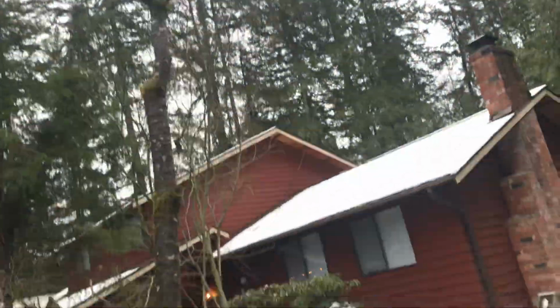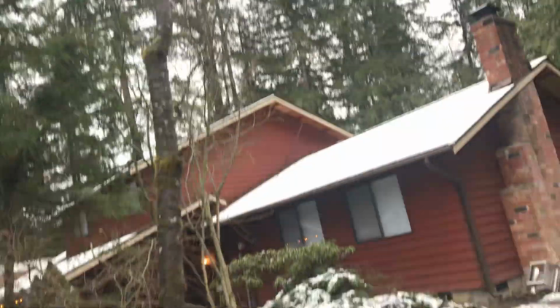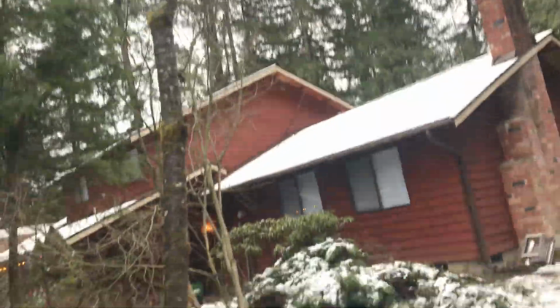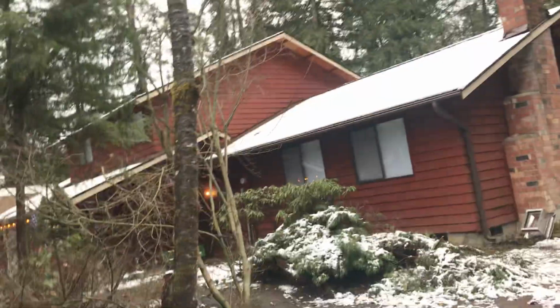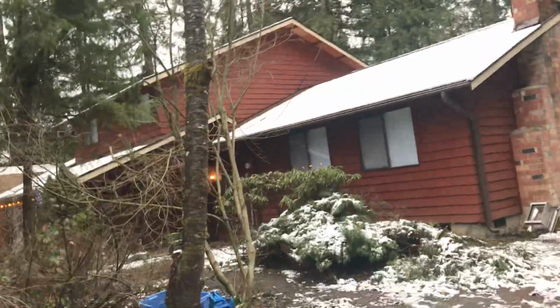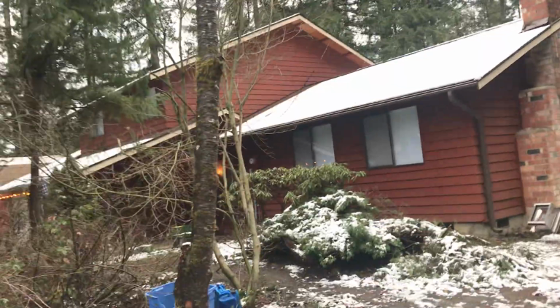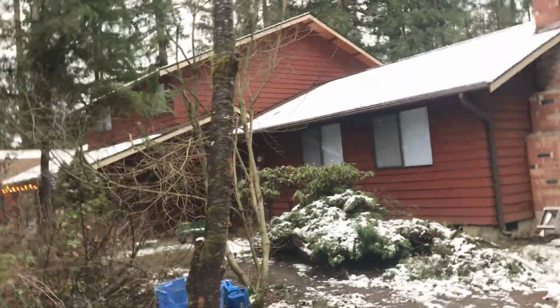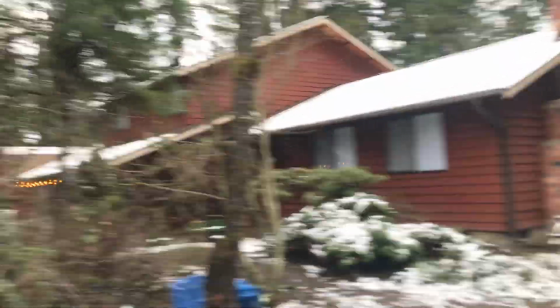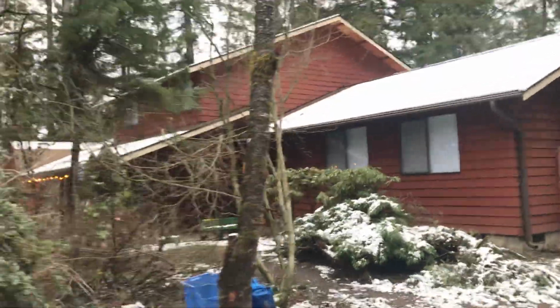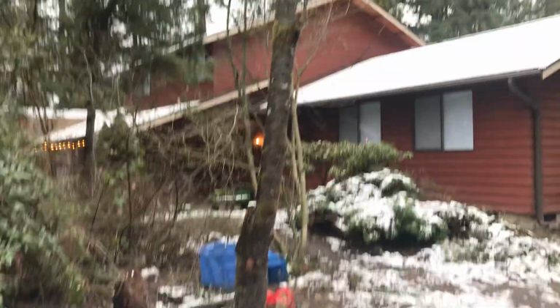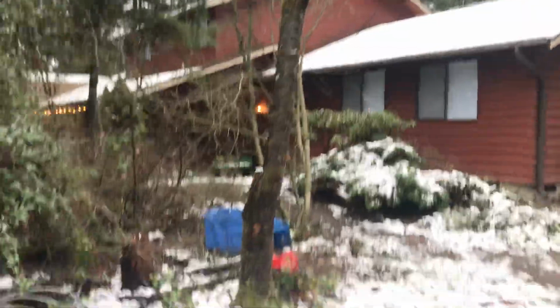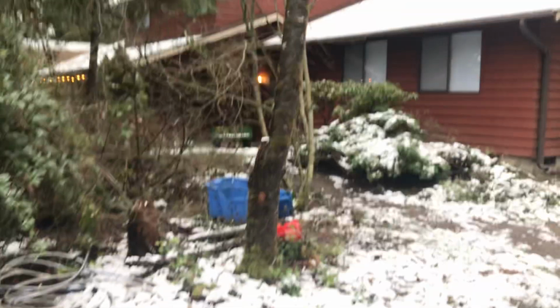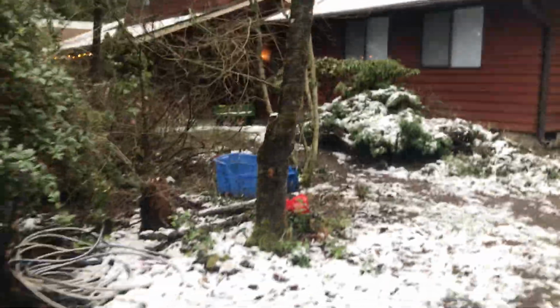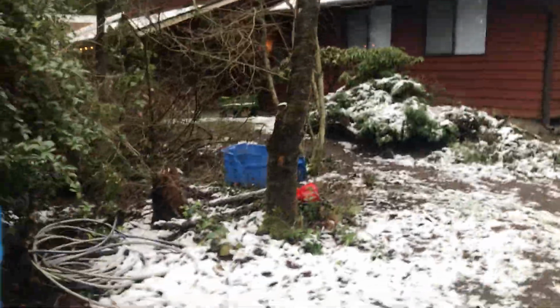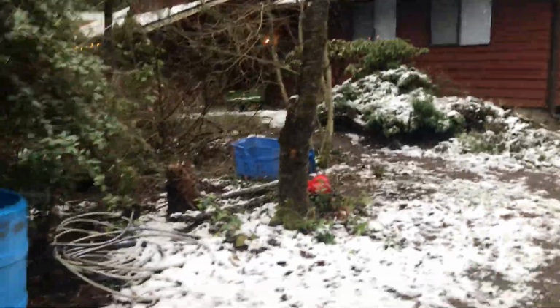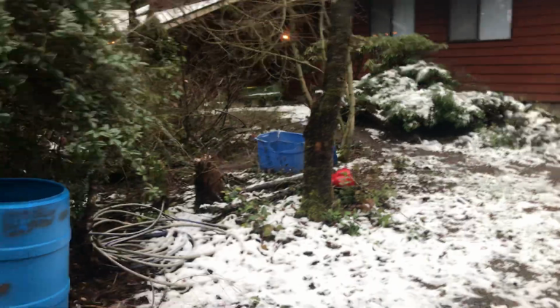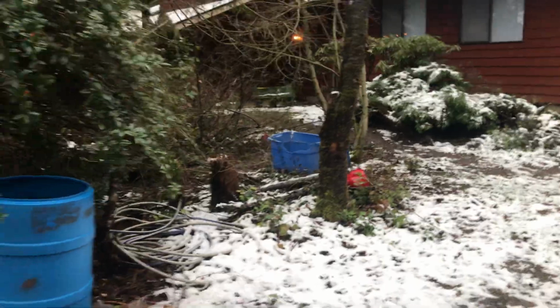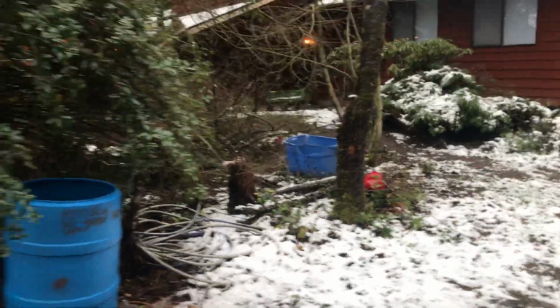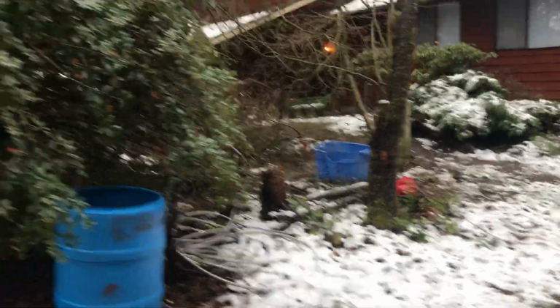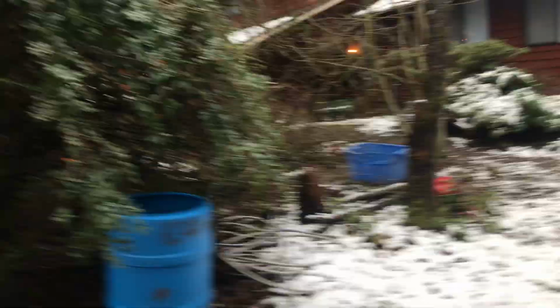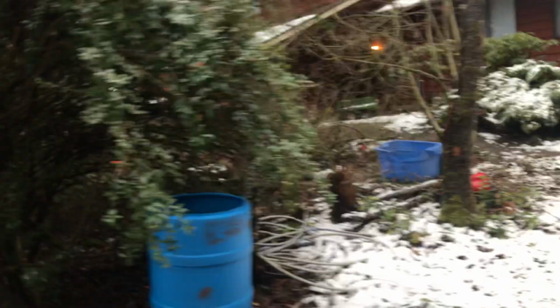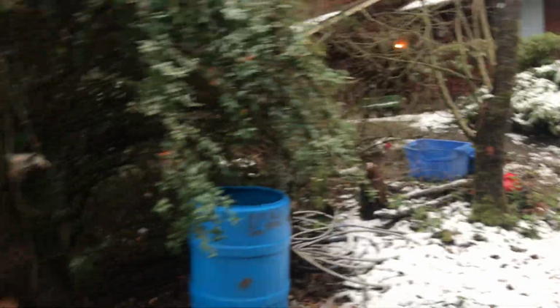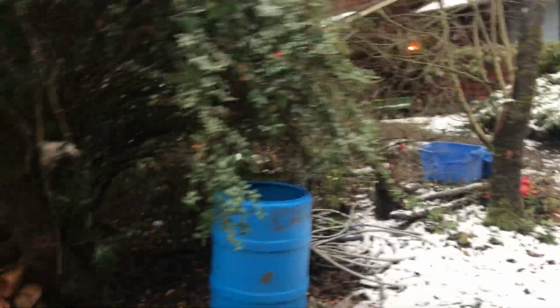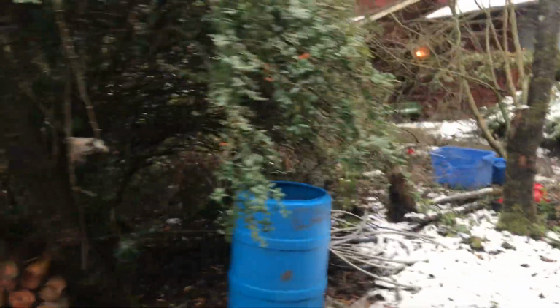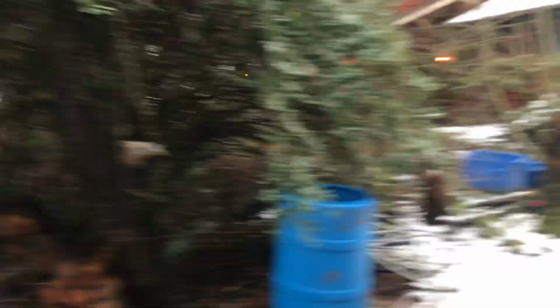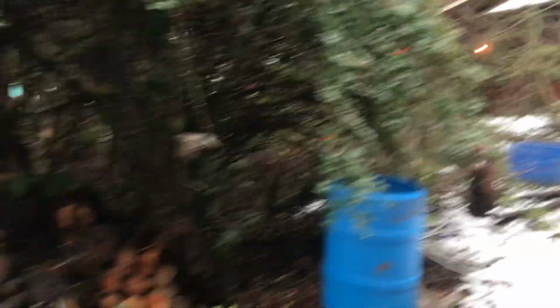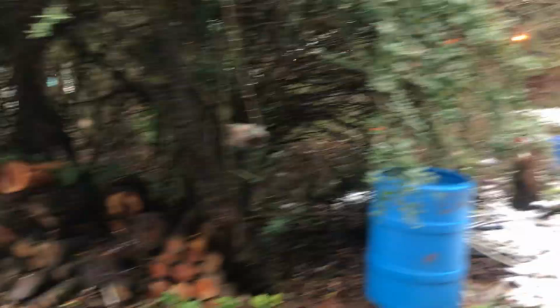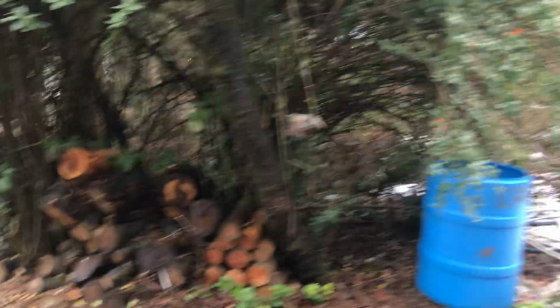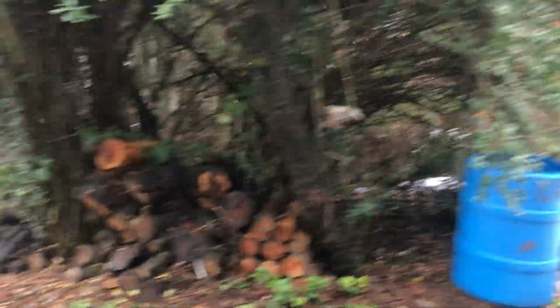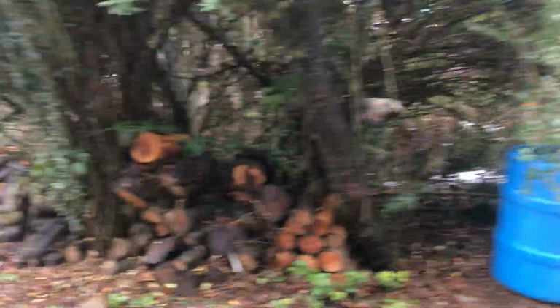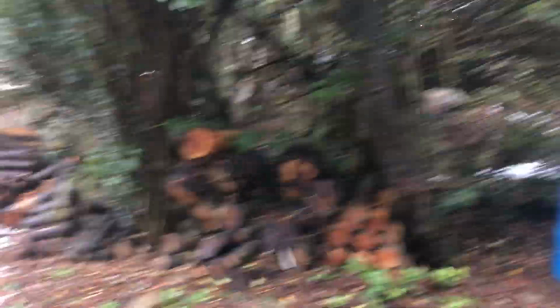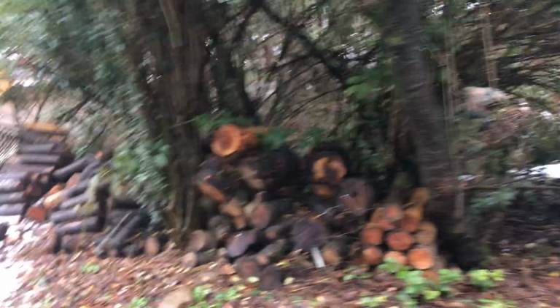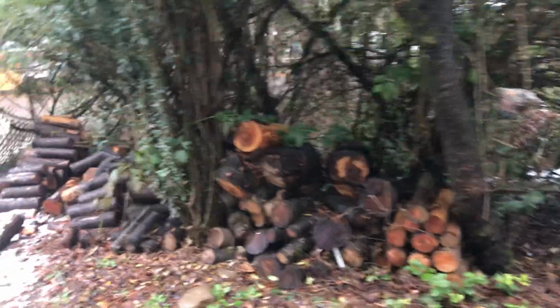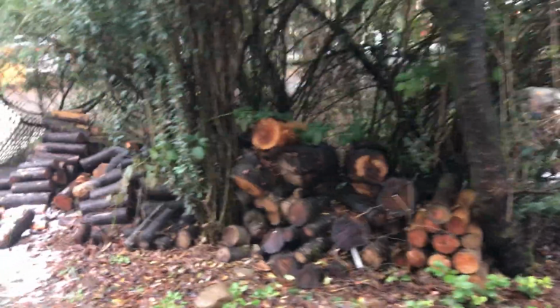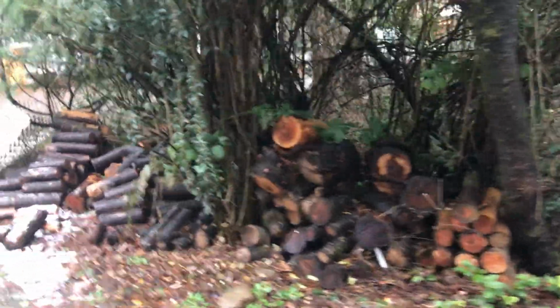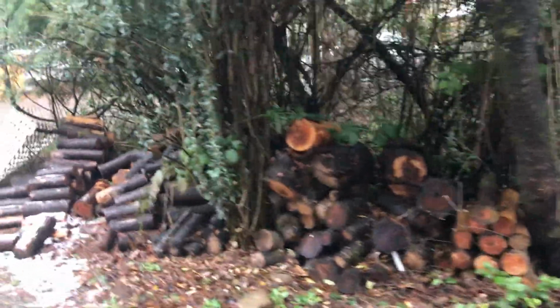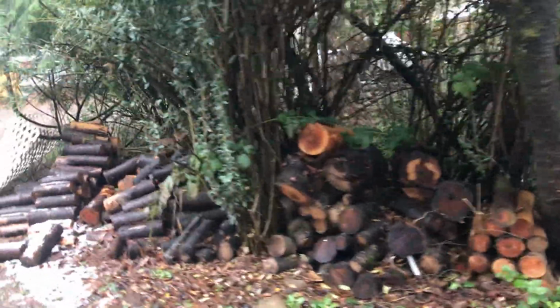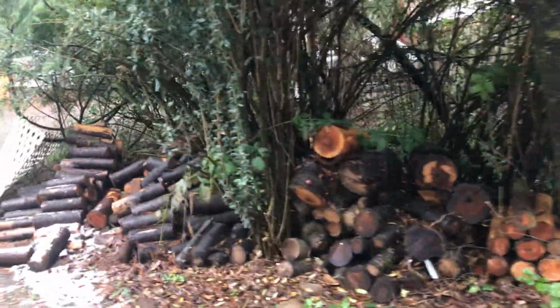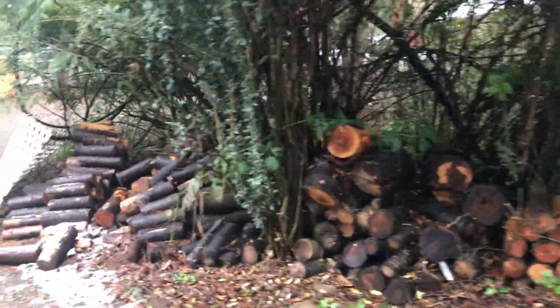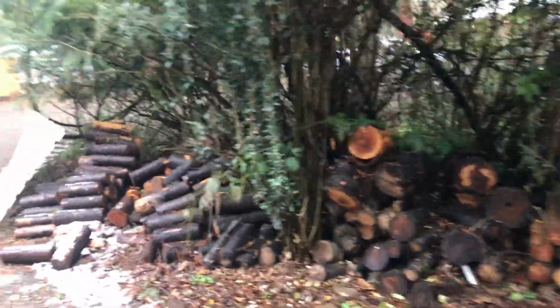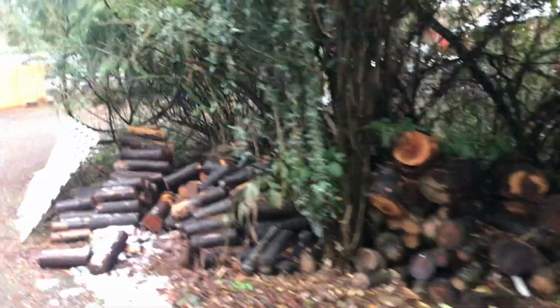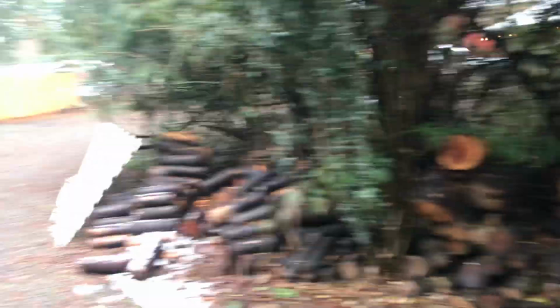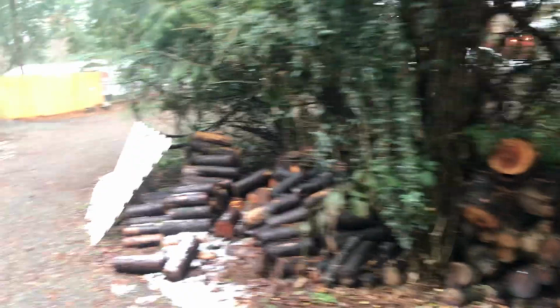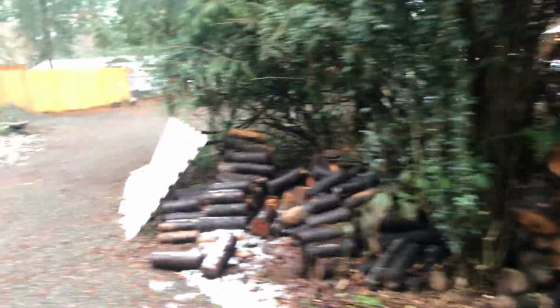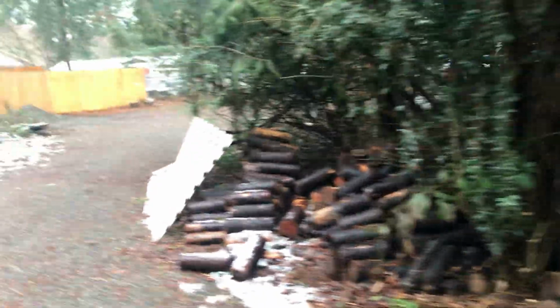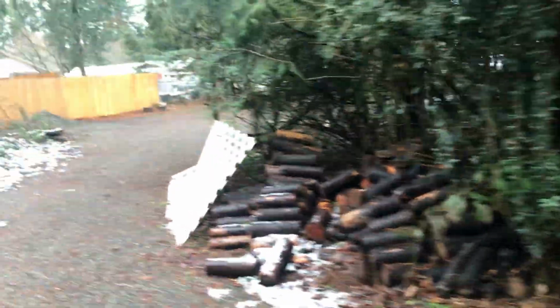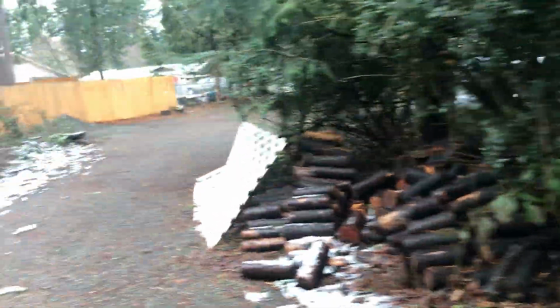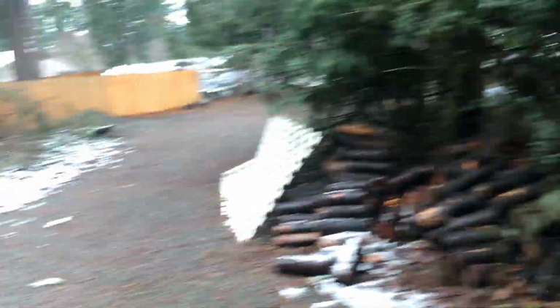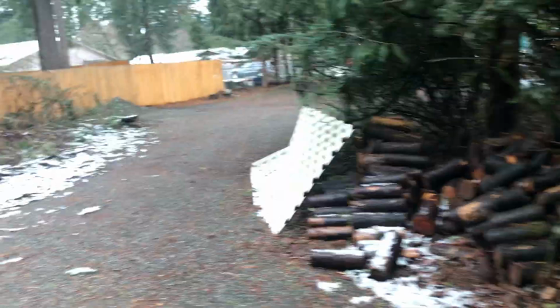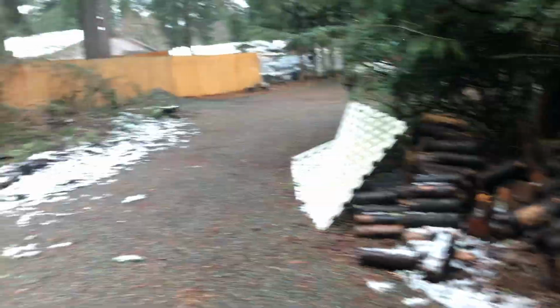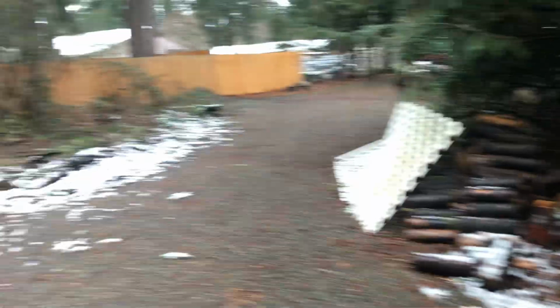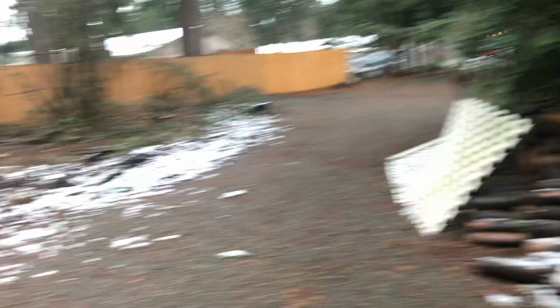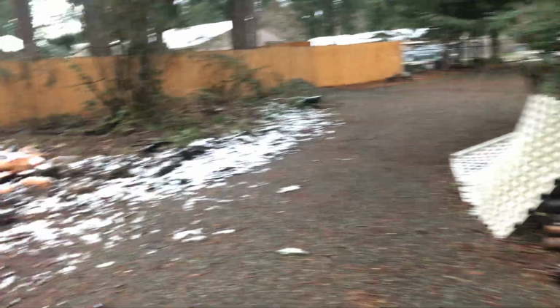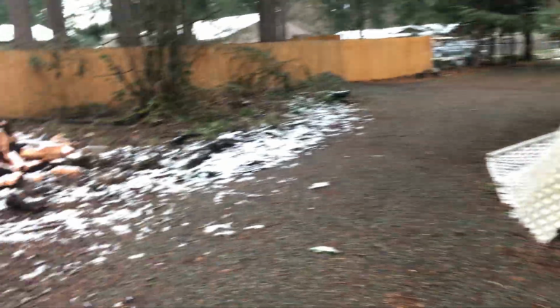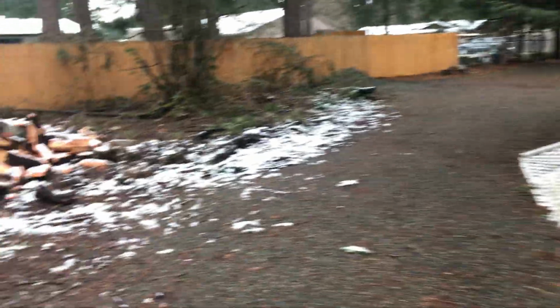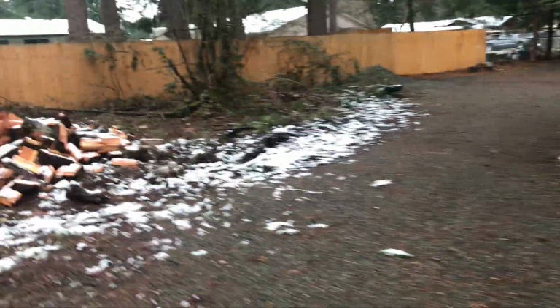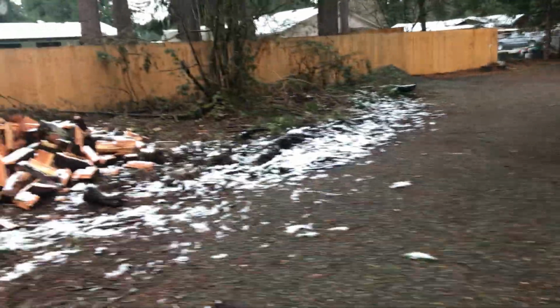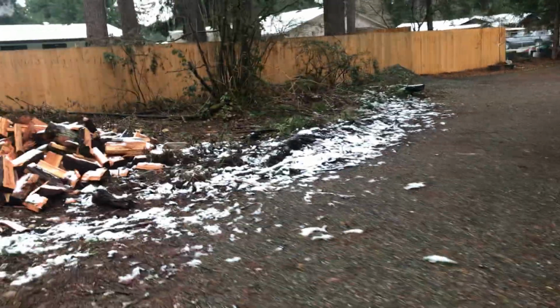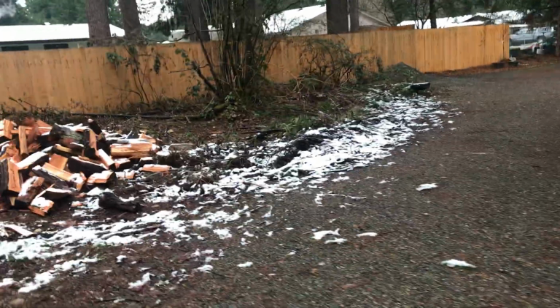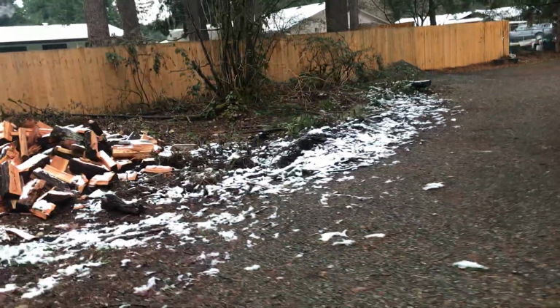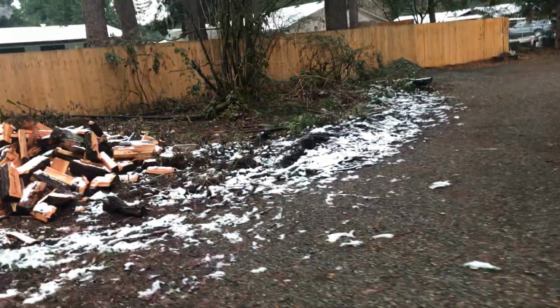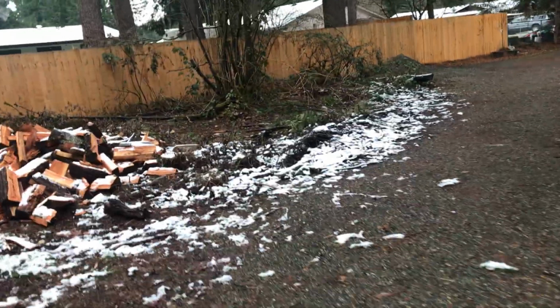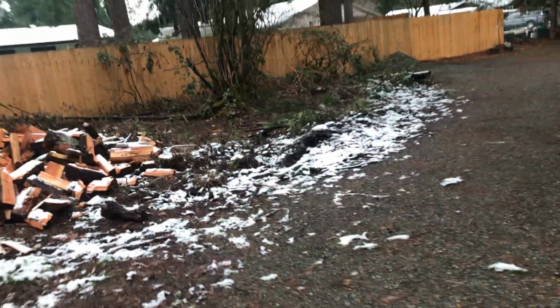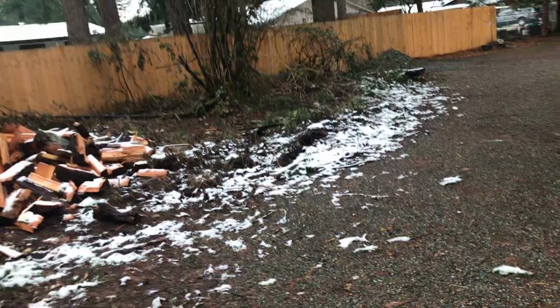The other side goes over this way to a set of trees in the front of the driveway. I'll take you over there — excuse my messy yard.